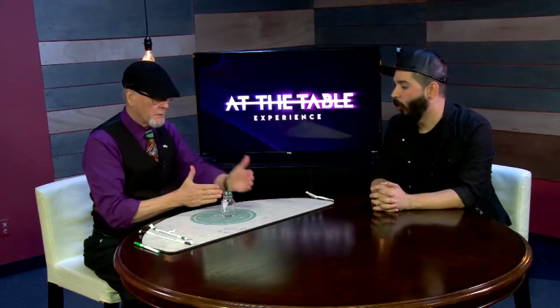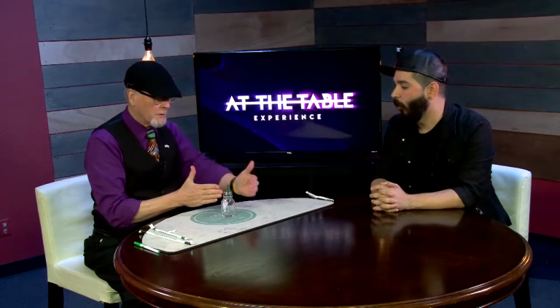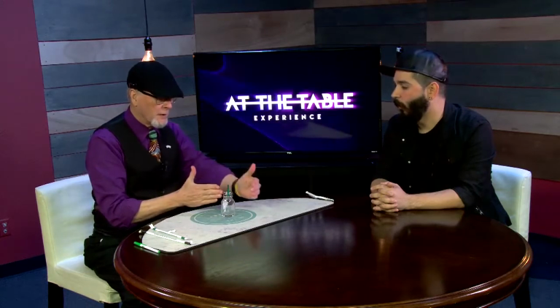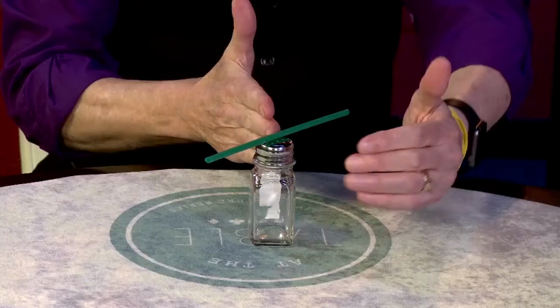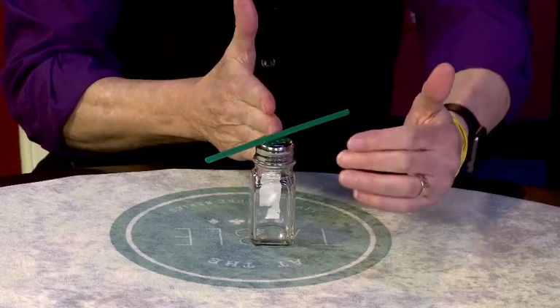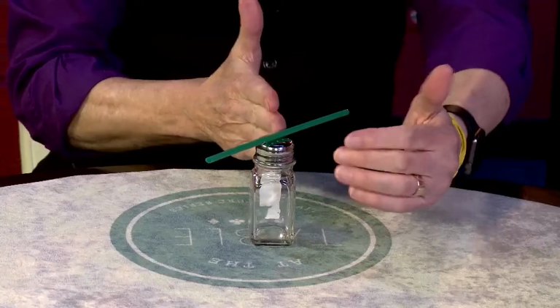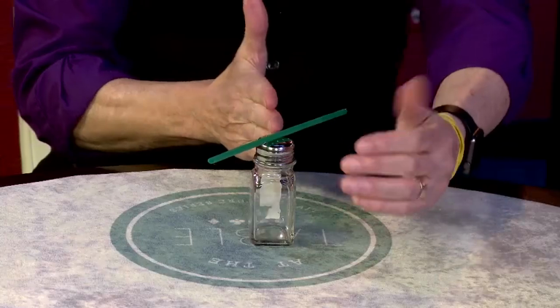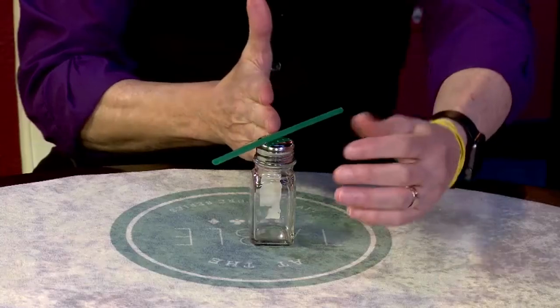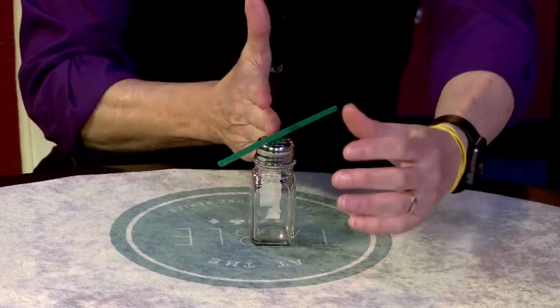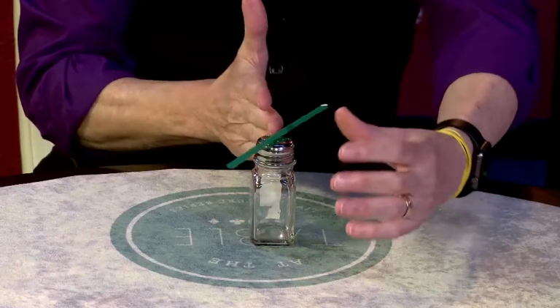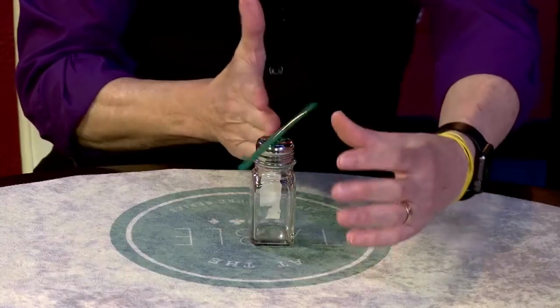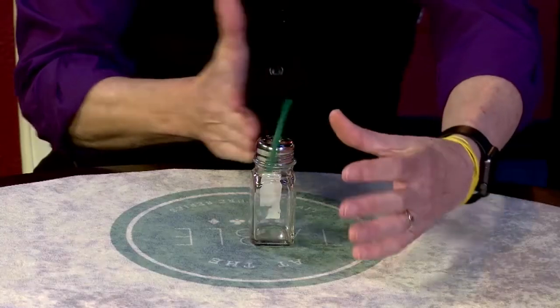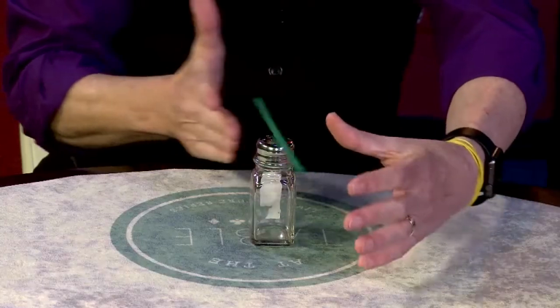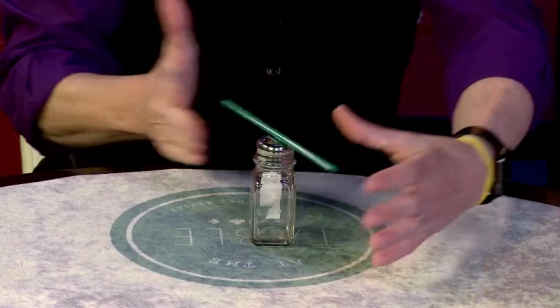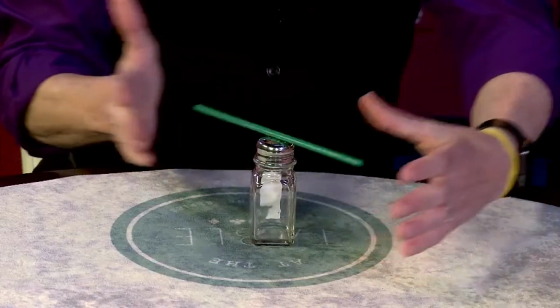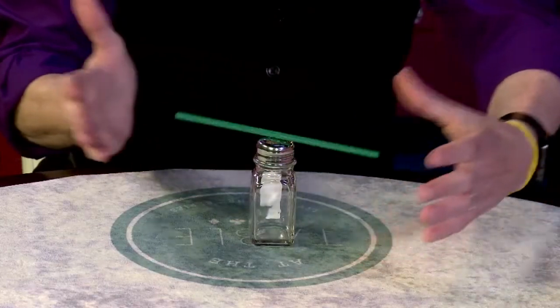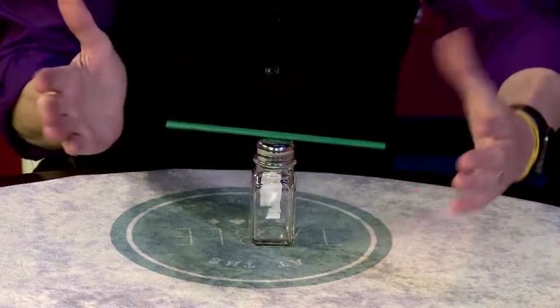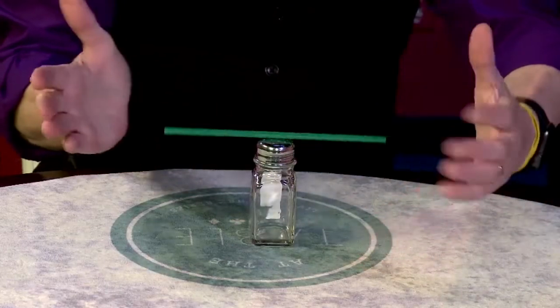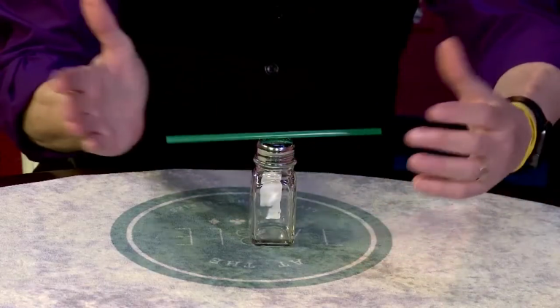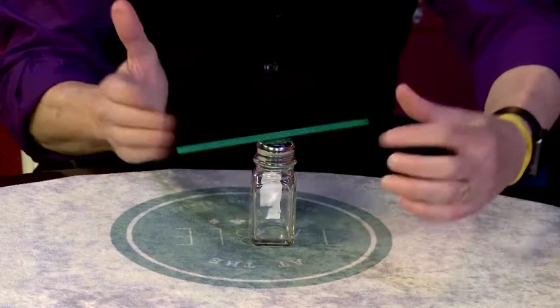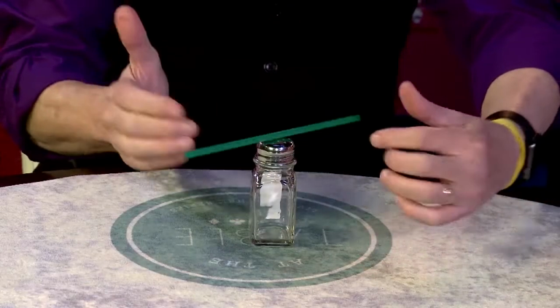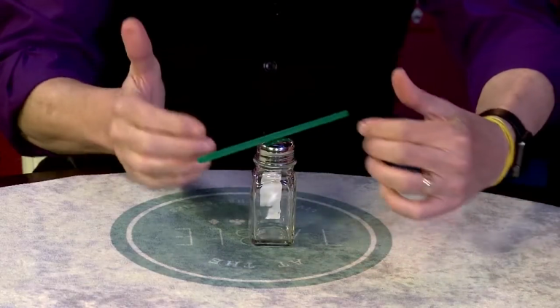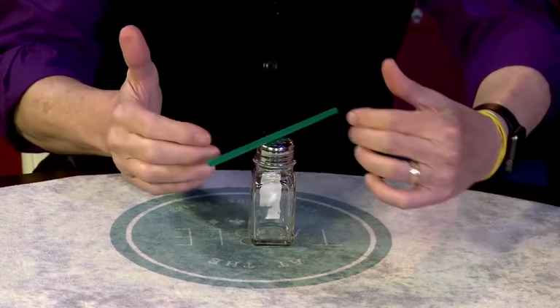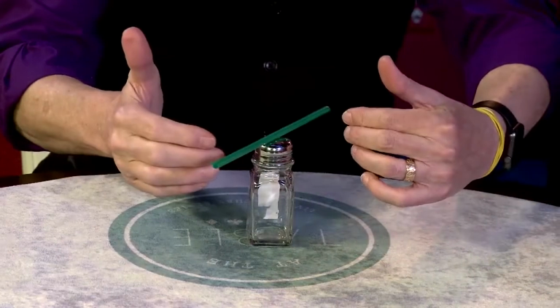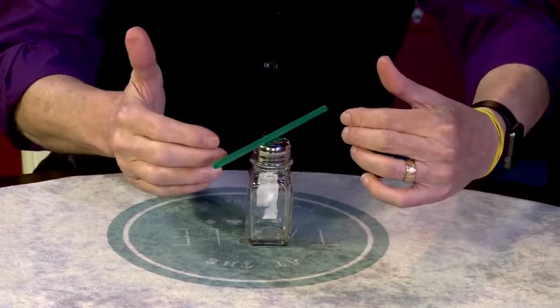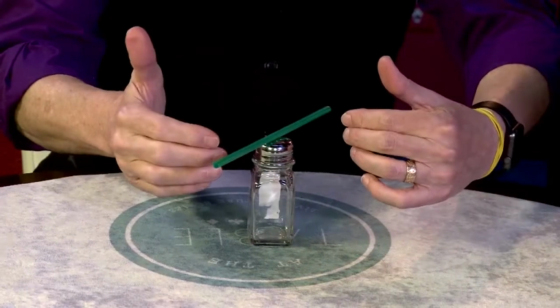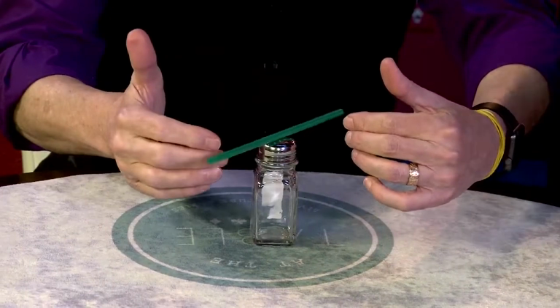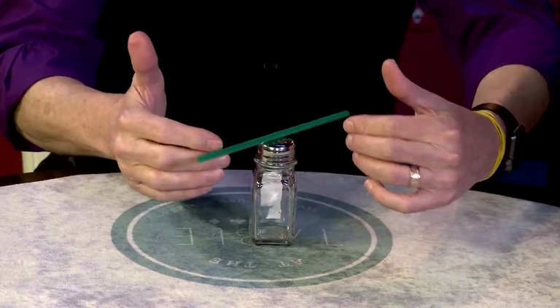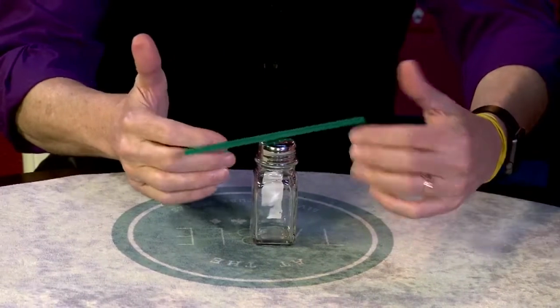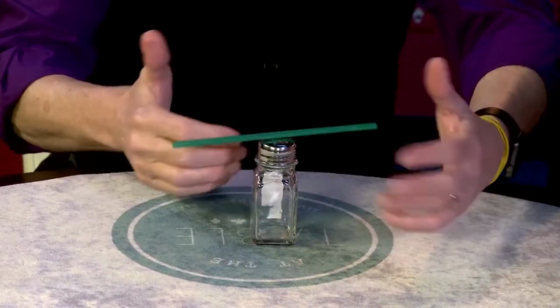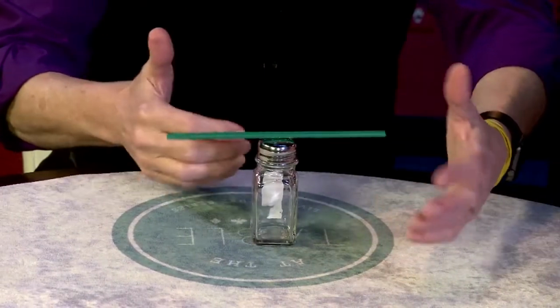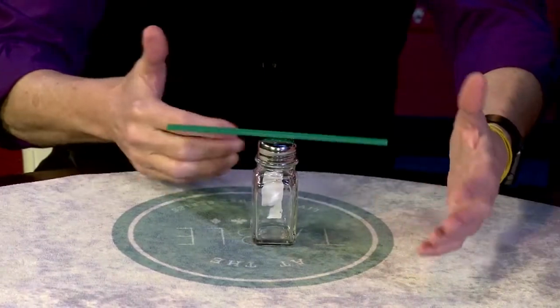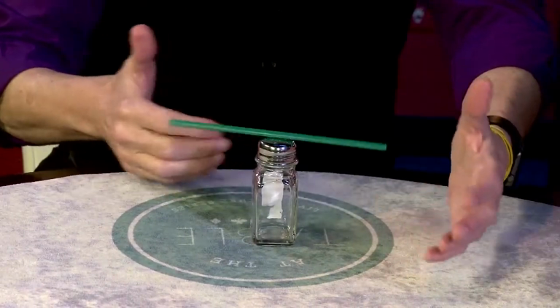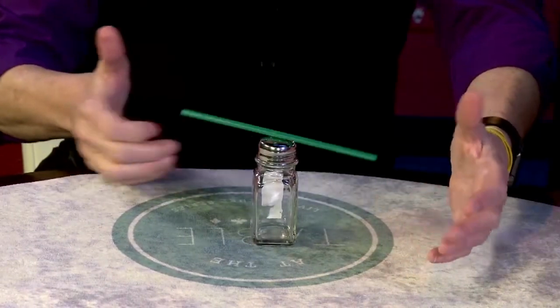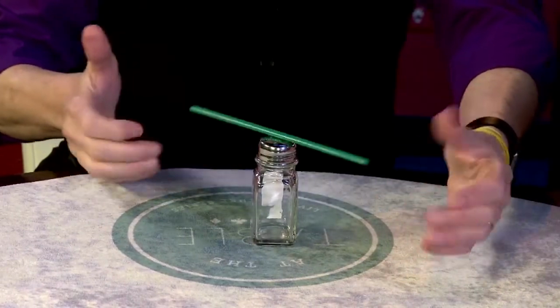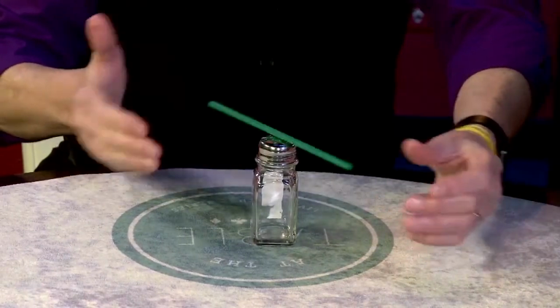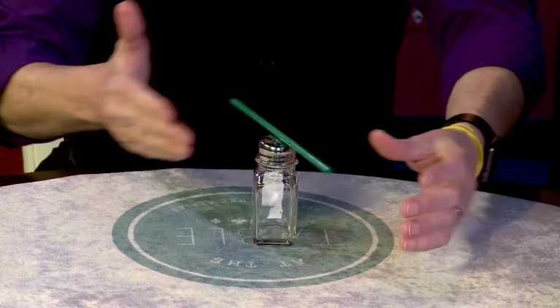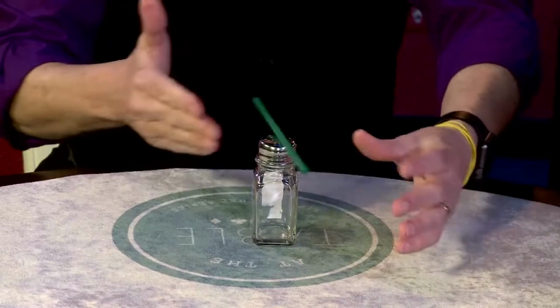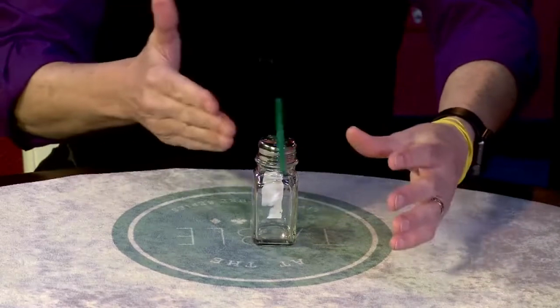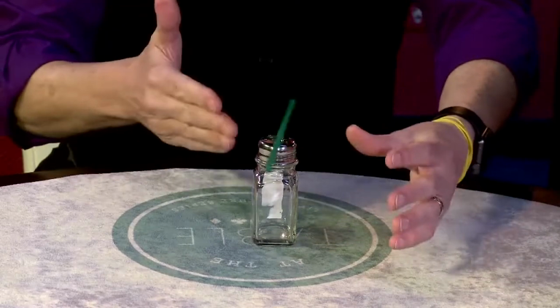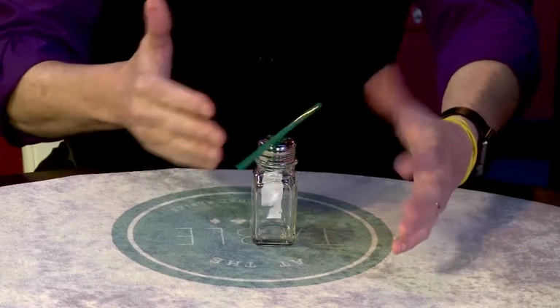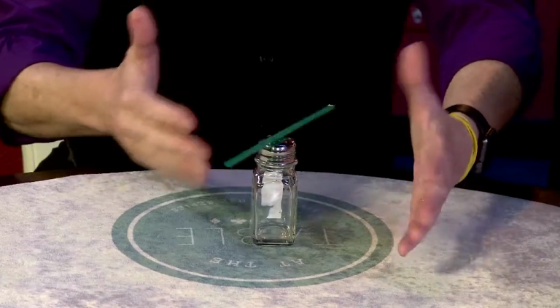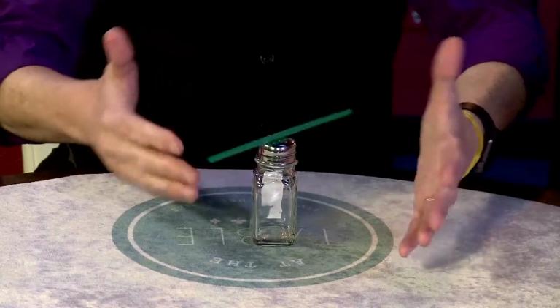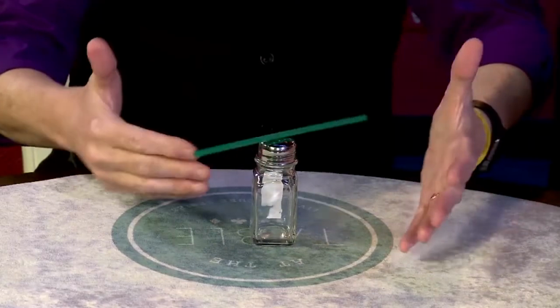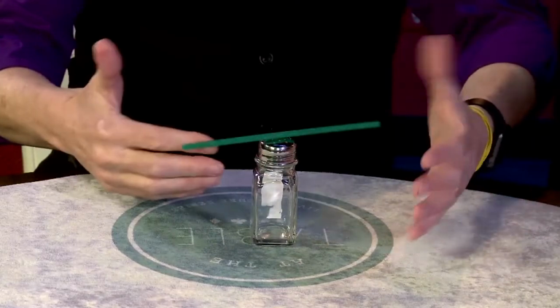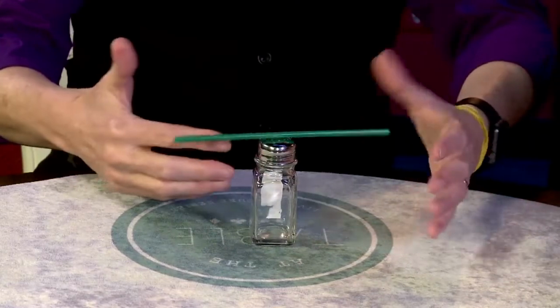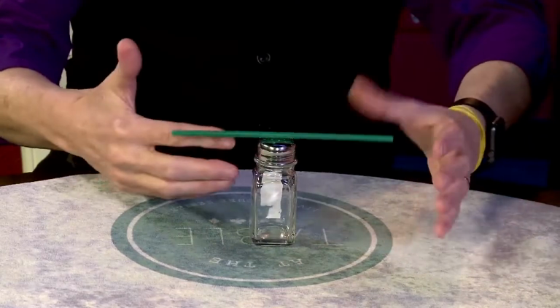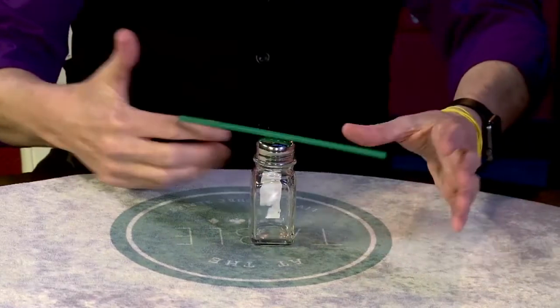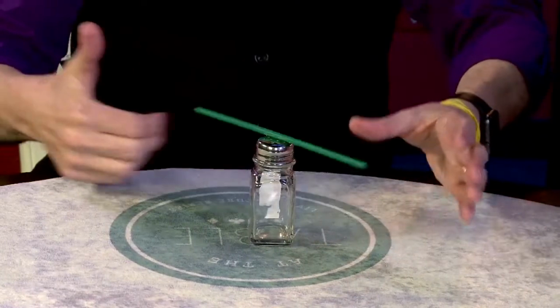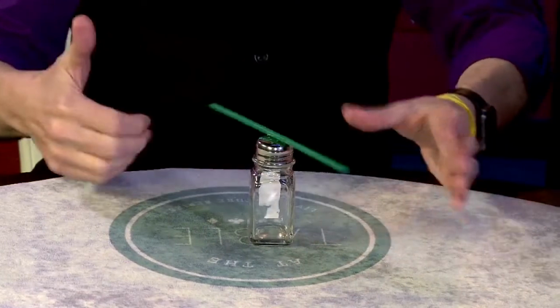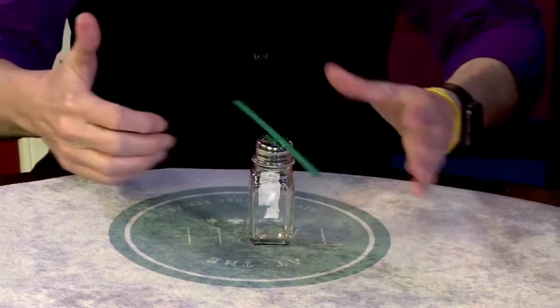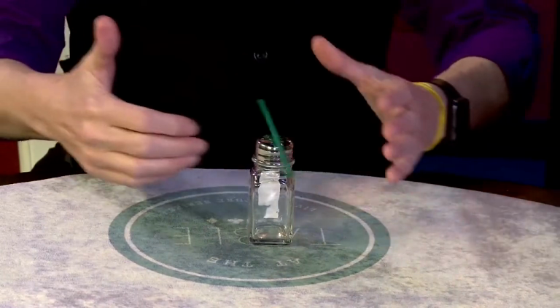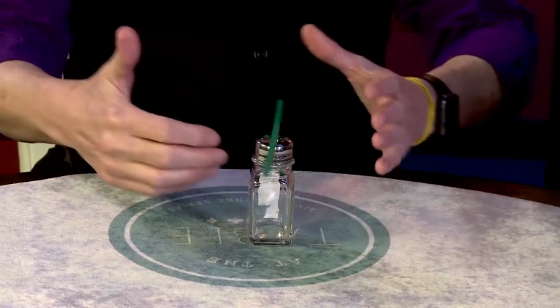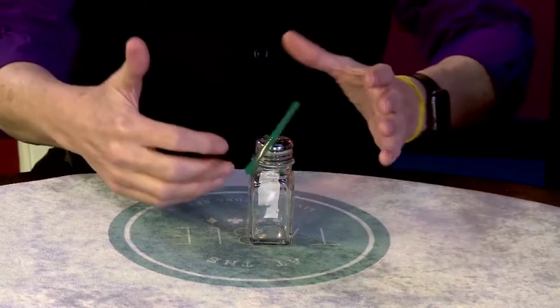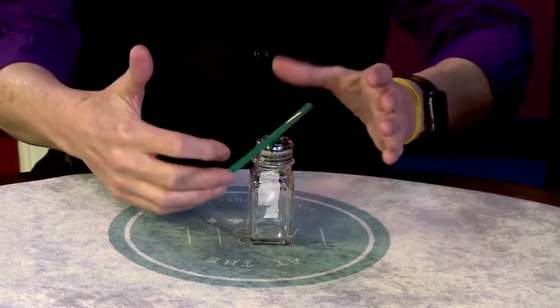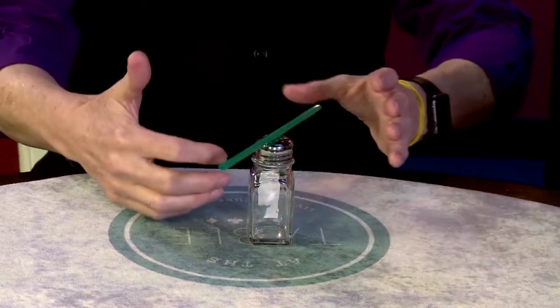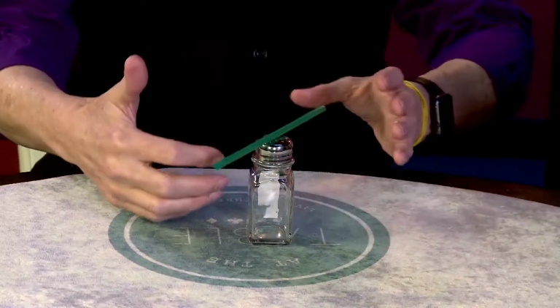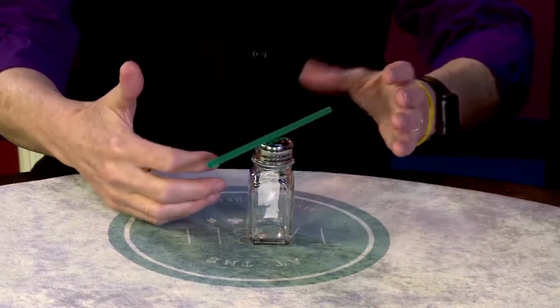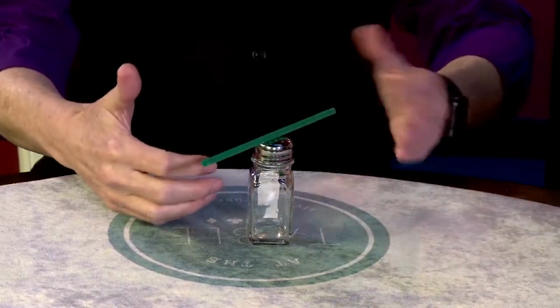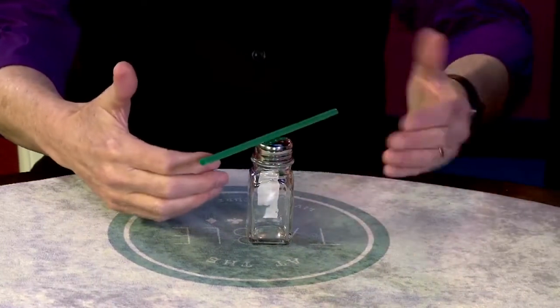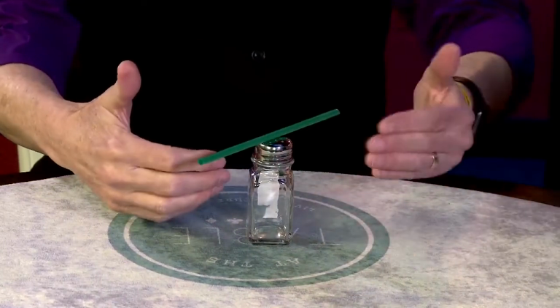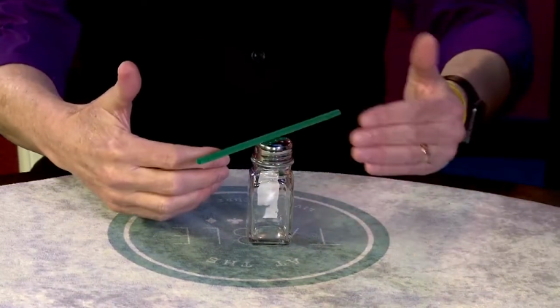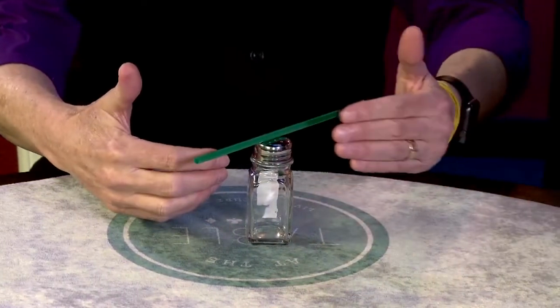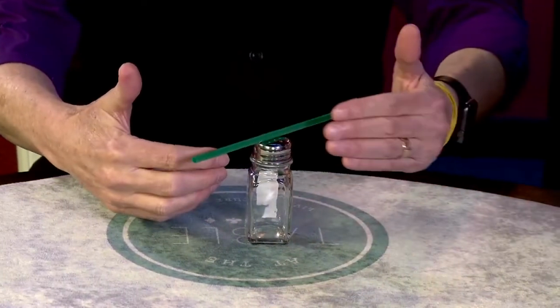I can make it go this way. You can do all kinds of things. Stop, come to papa. And it just looks like there's no threads, there's no magnets.